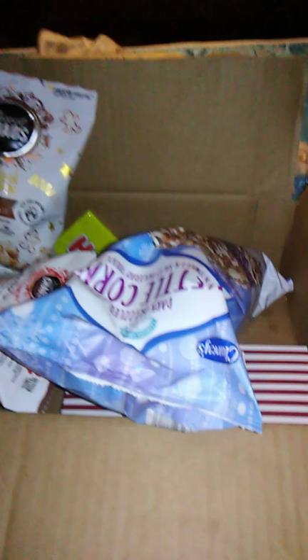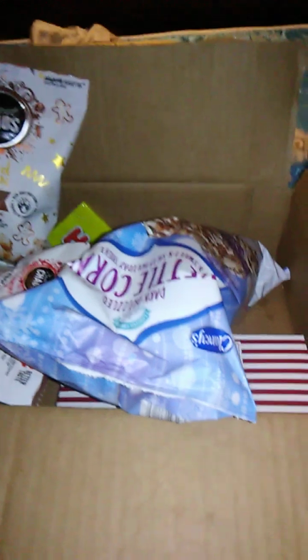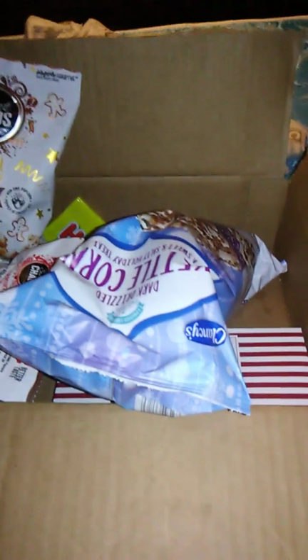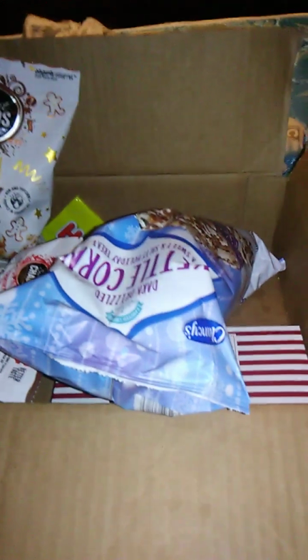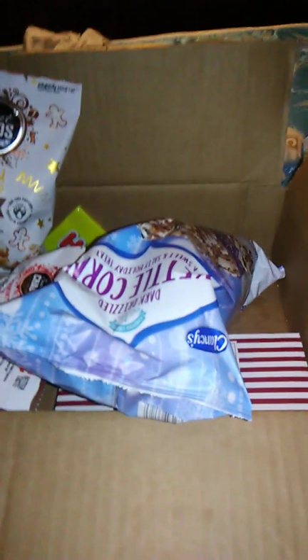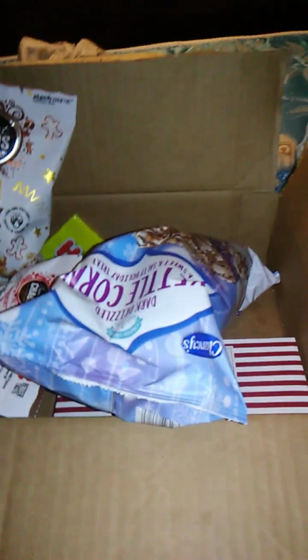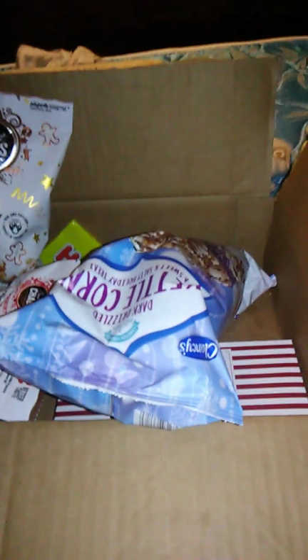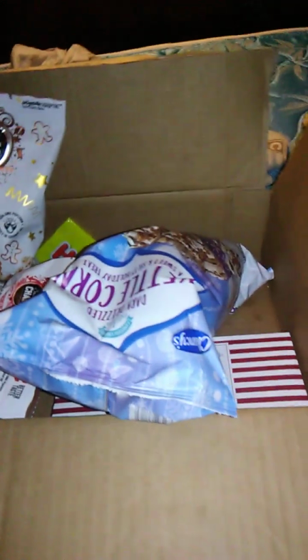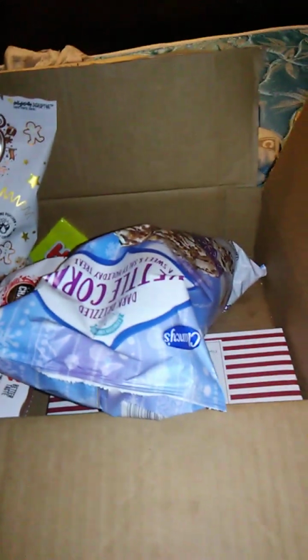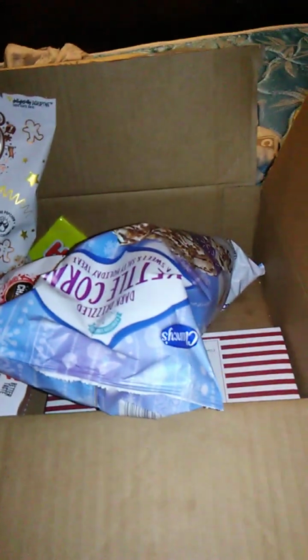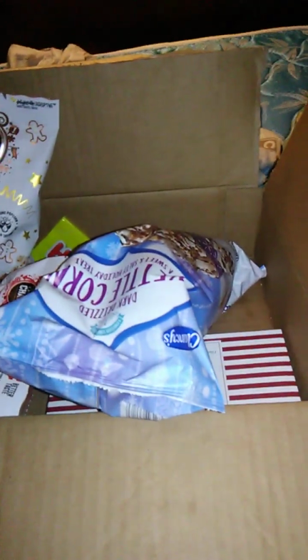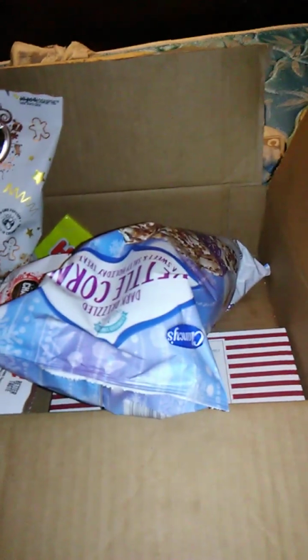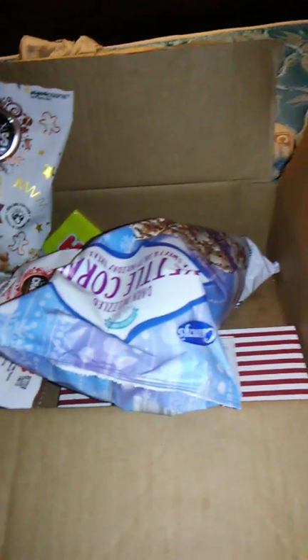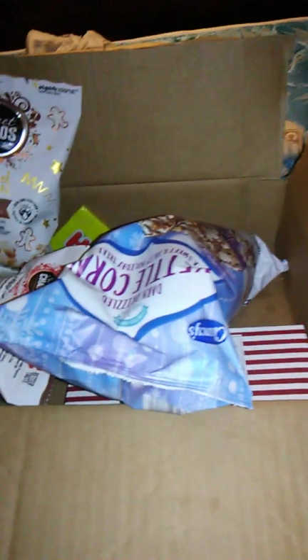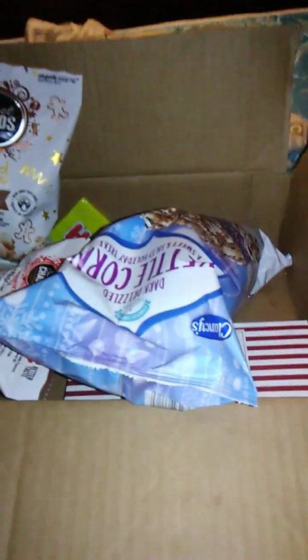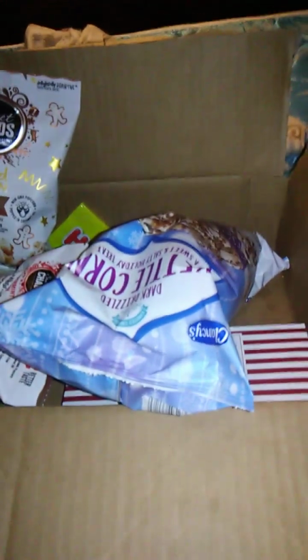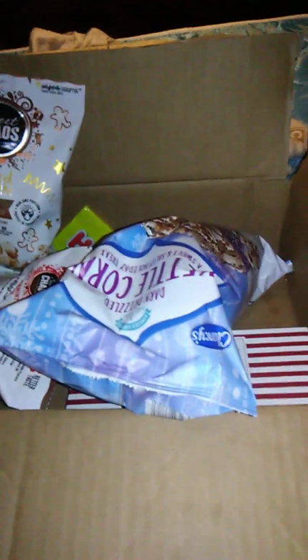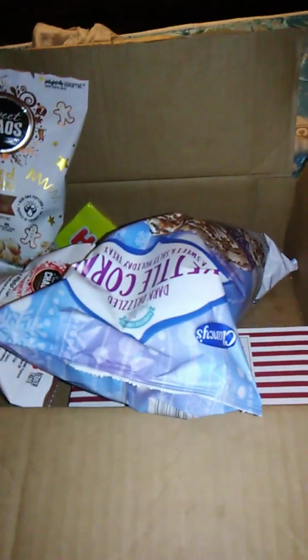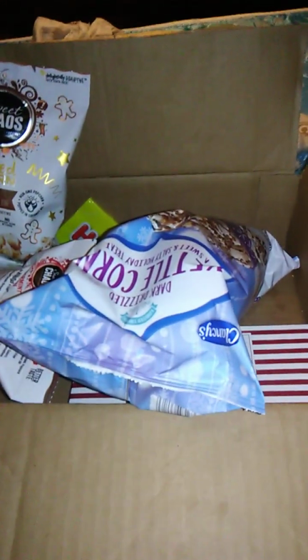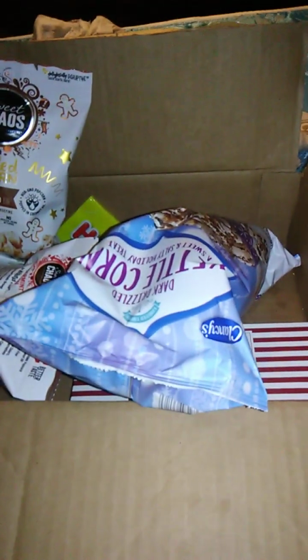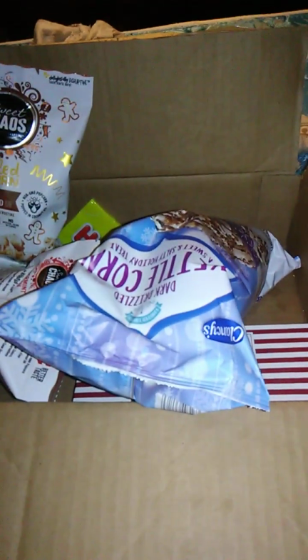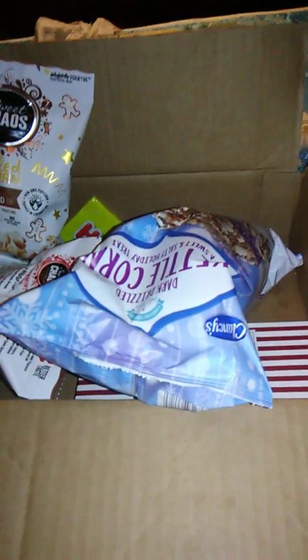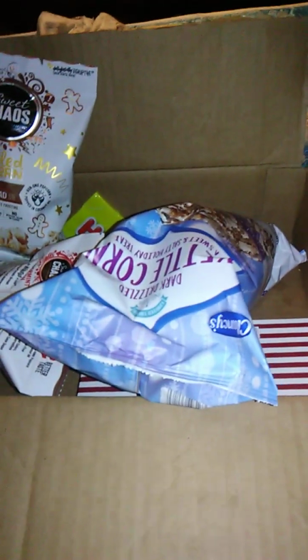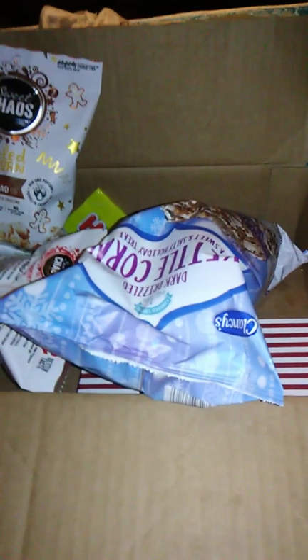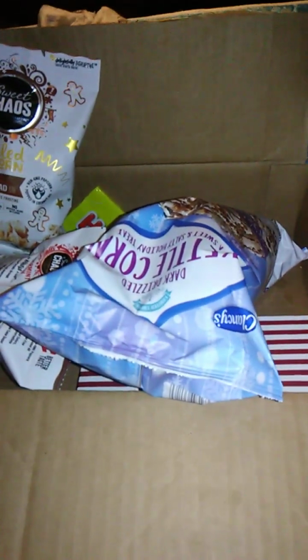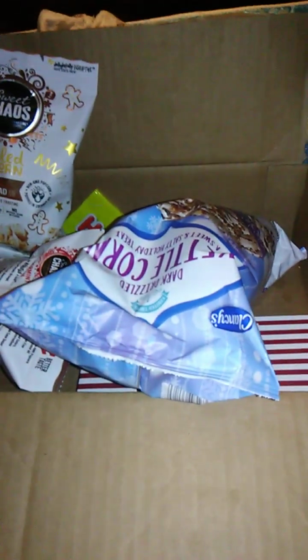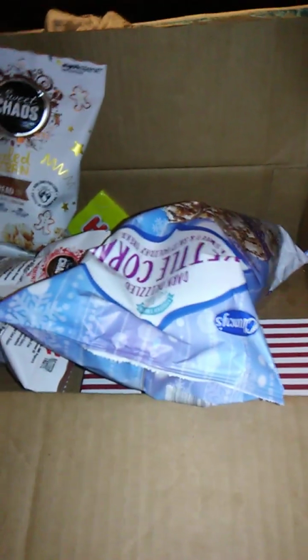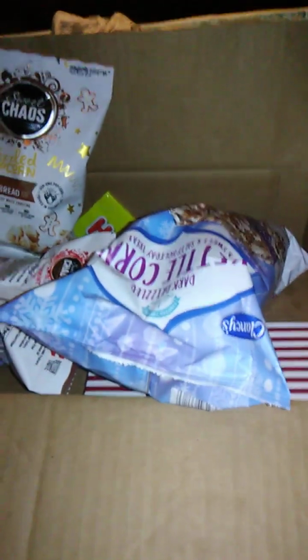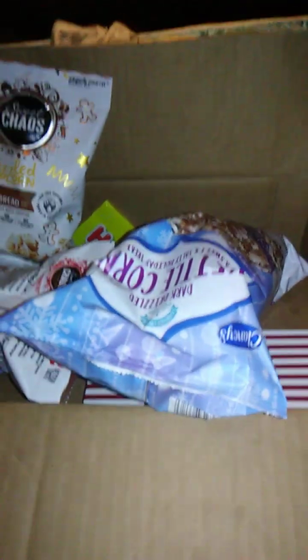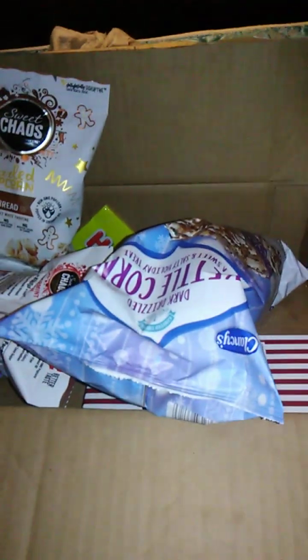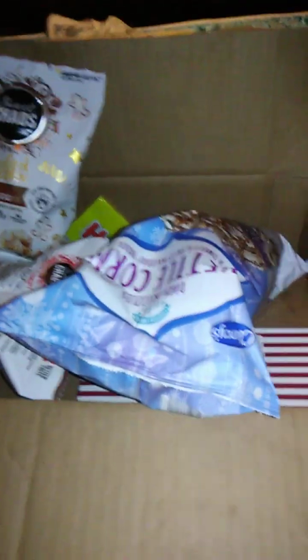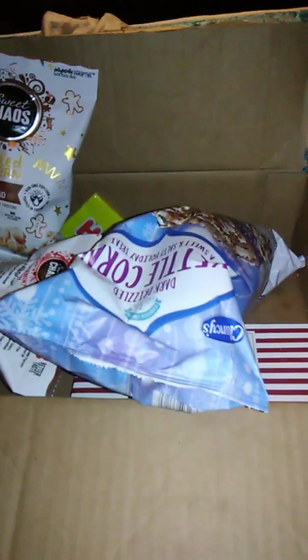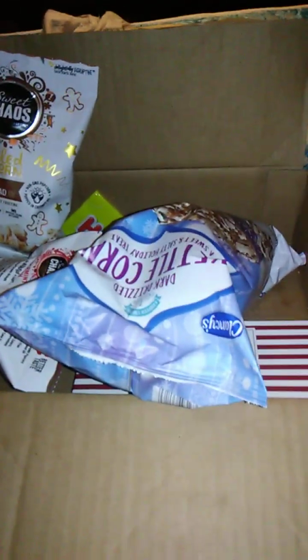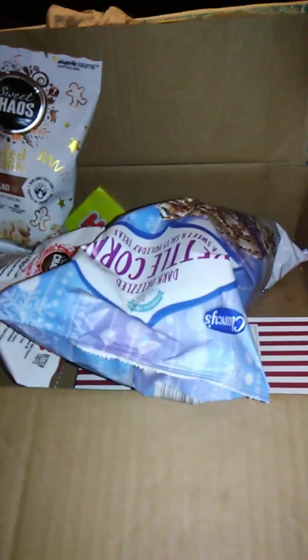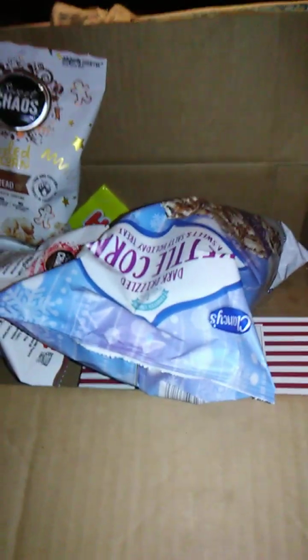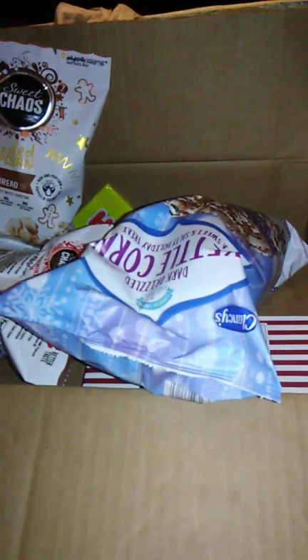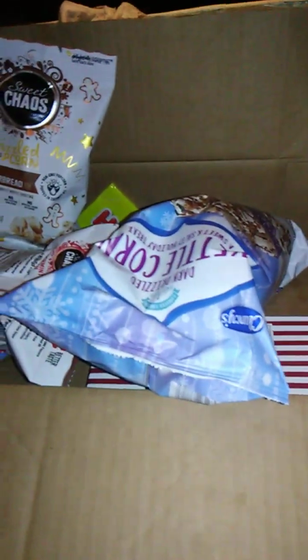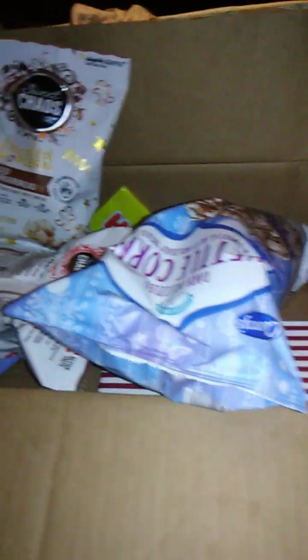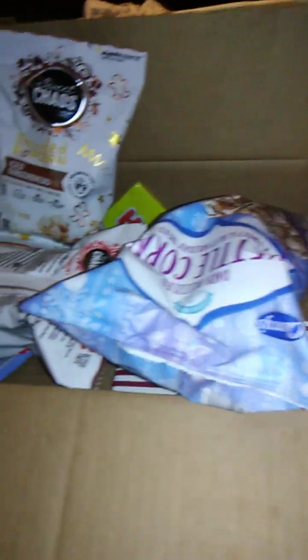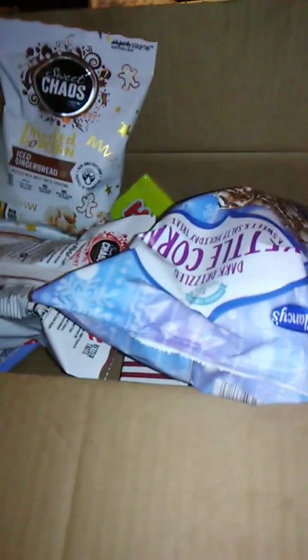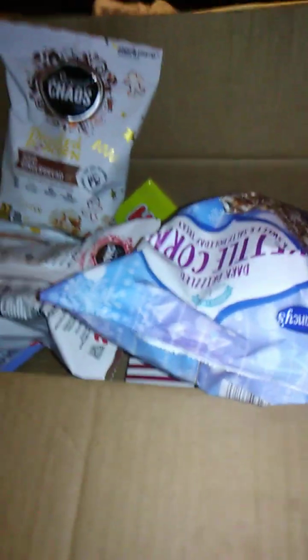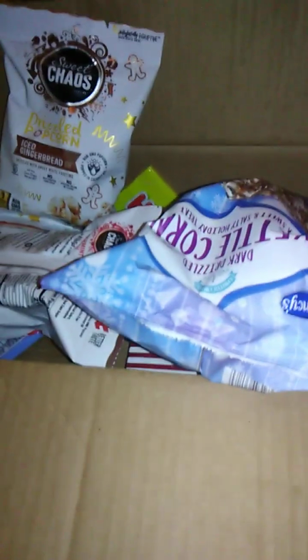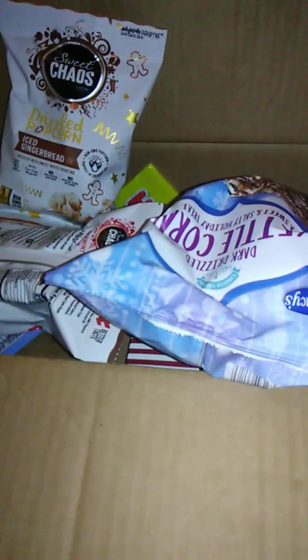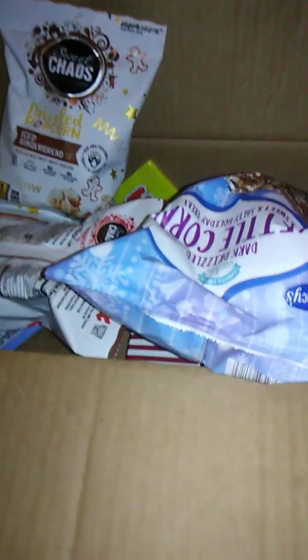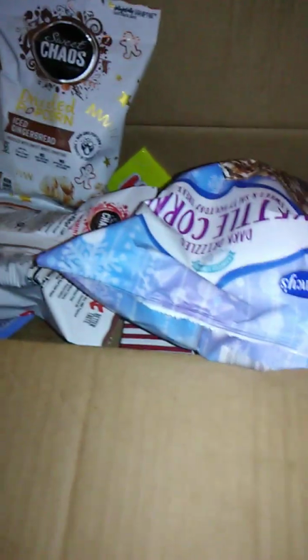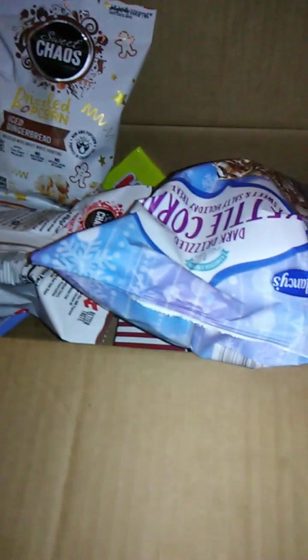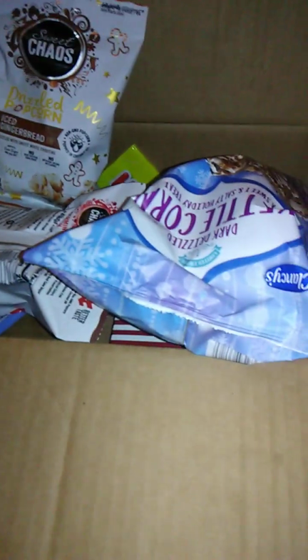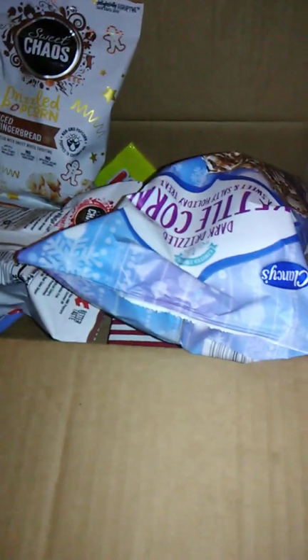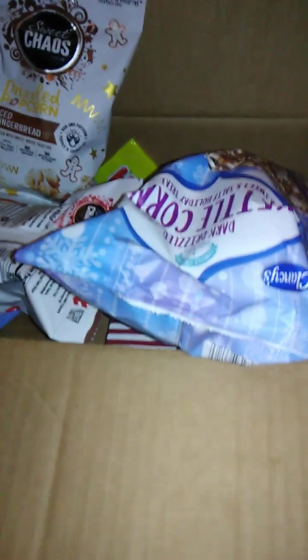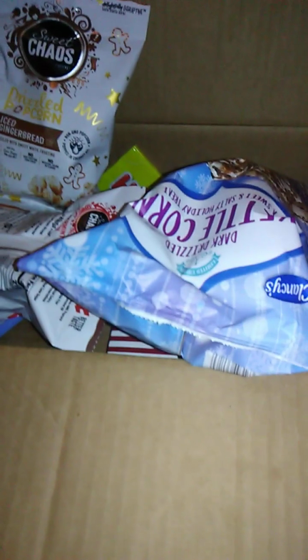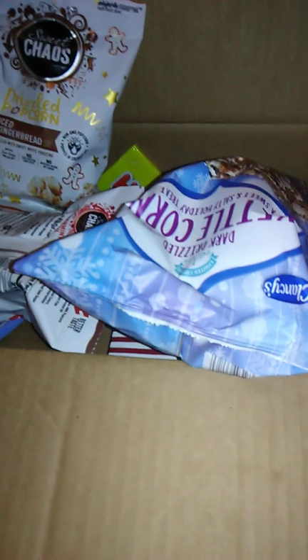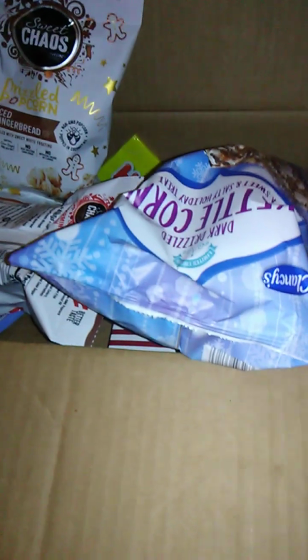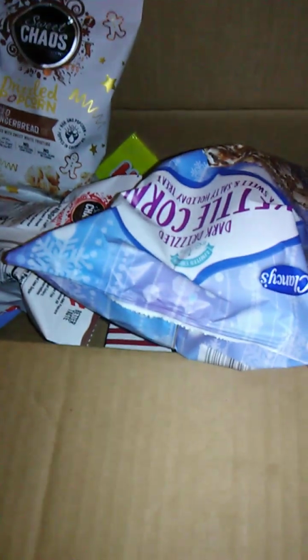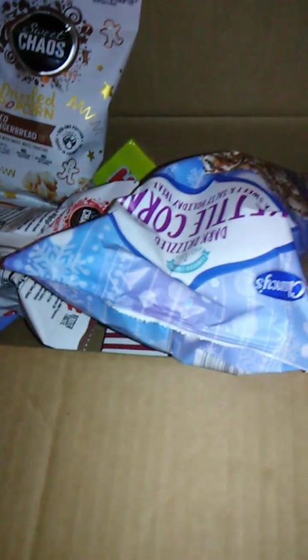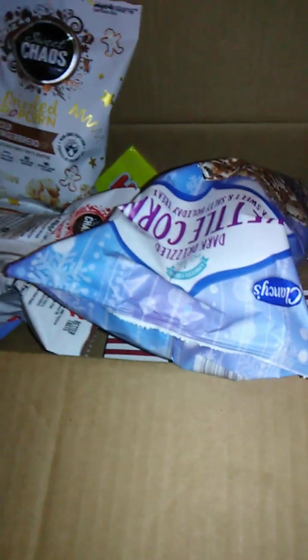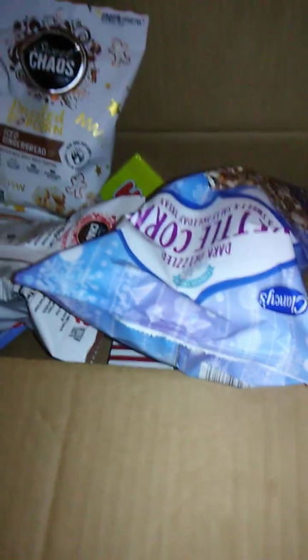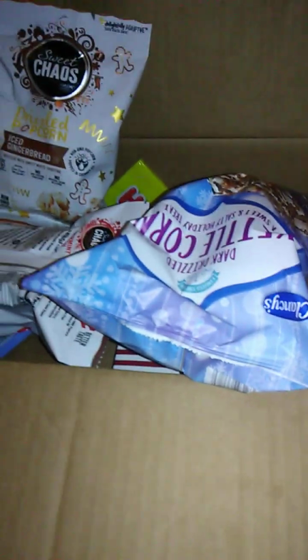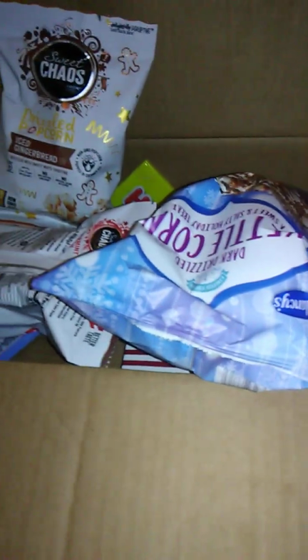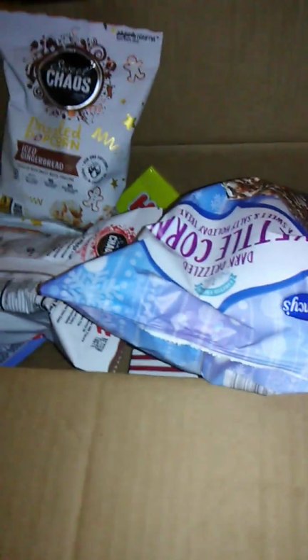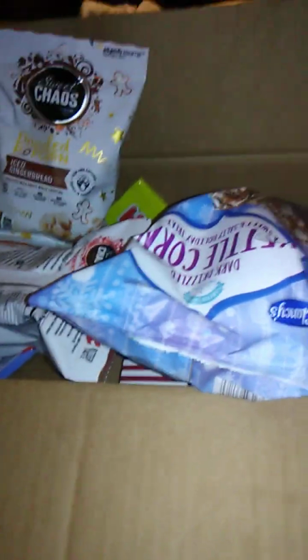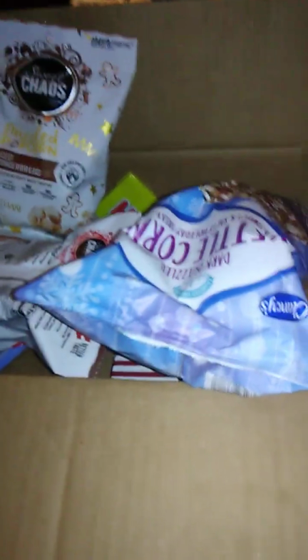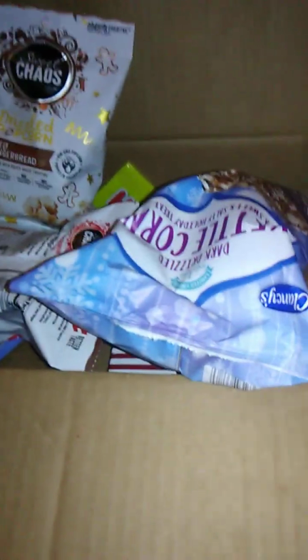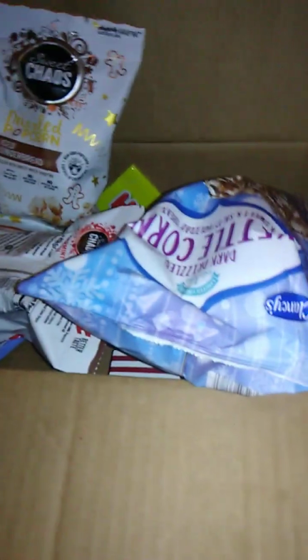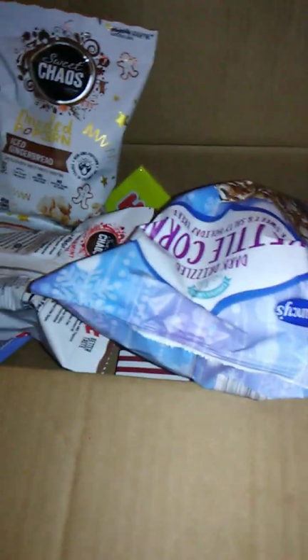Hello guys and gals, and we're back with The Box. If you clicked on this video, you already know what product I'm reviewing, but as of right now, I don't know.